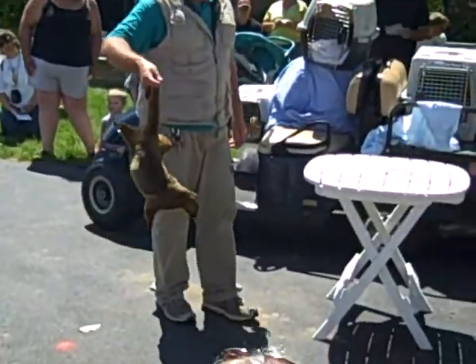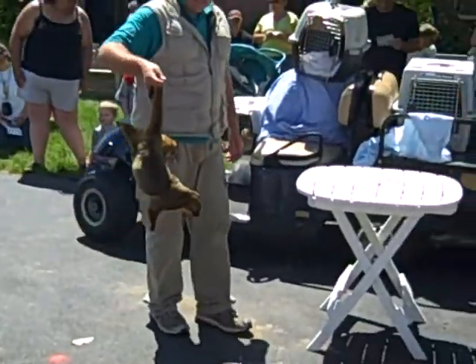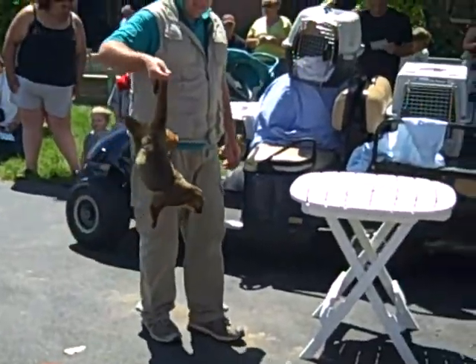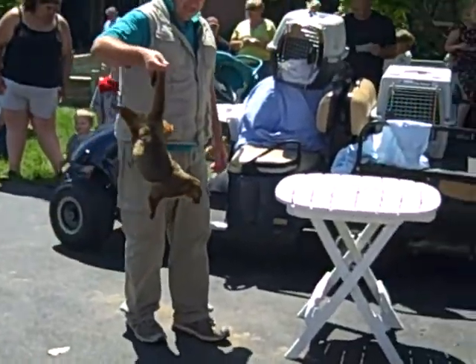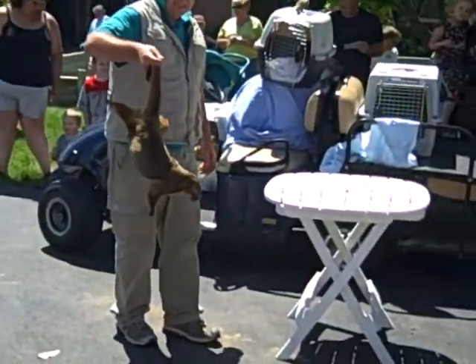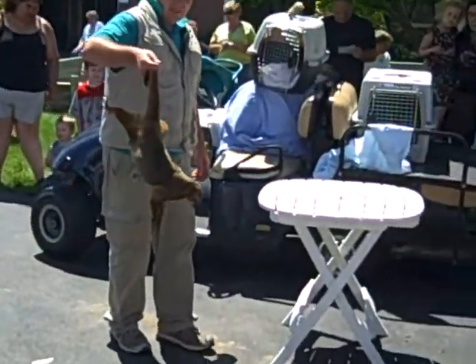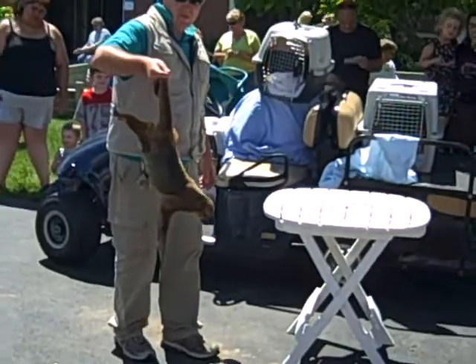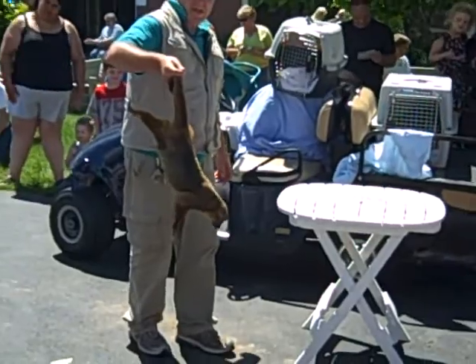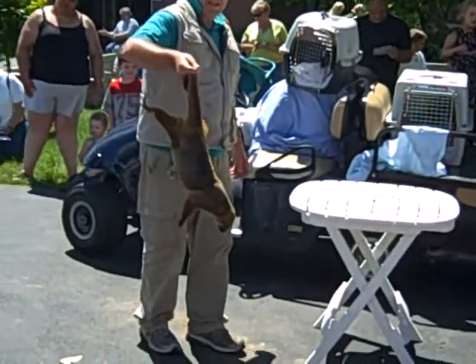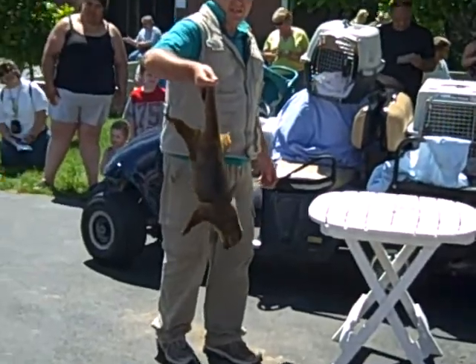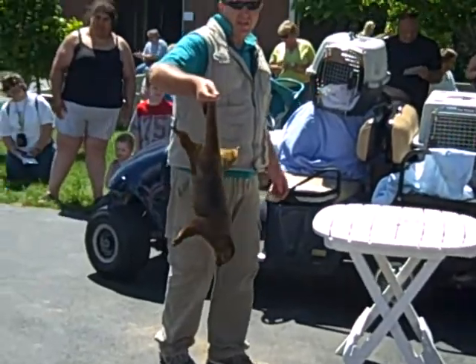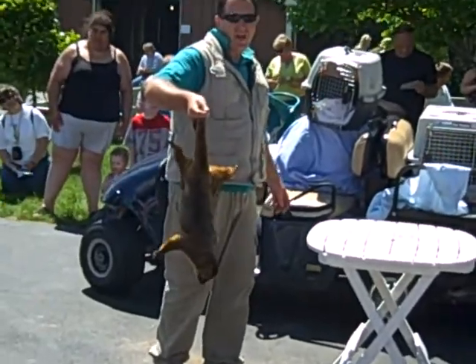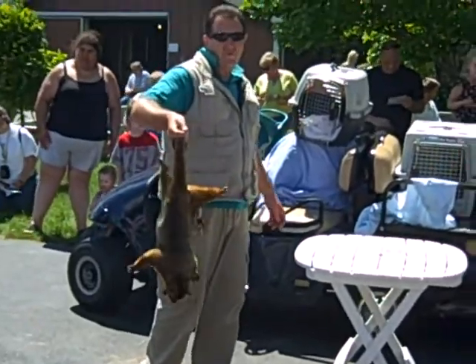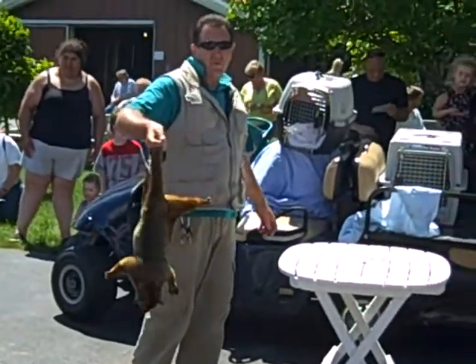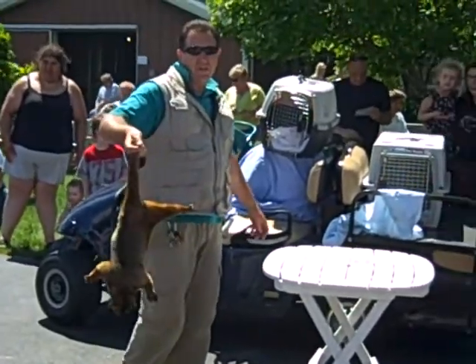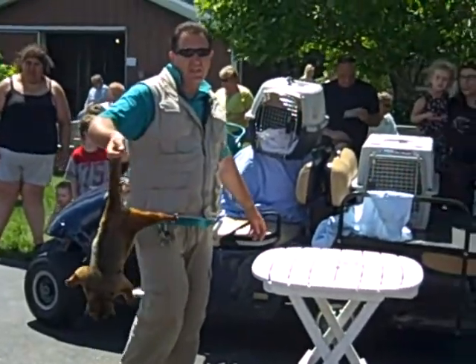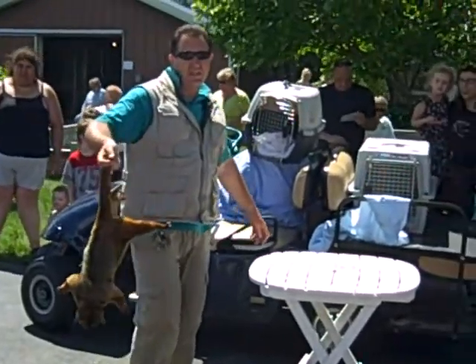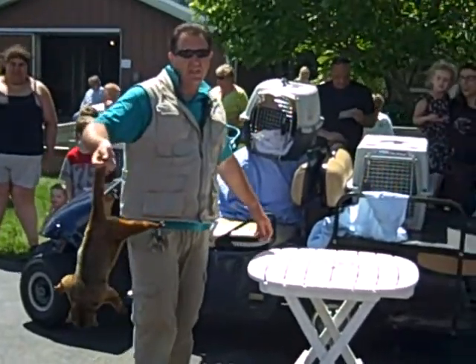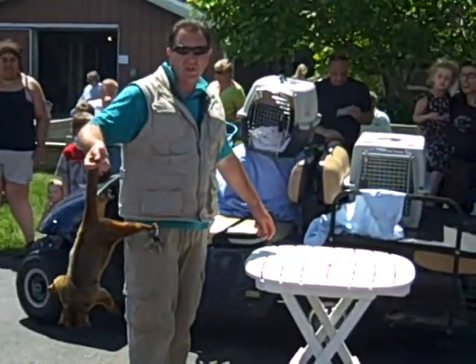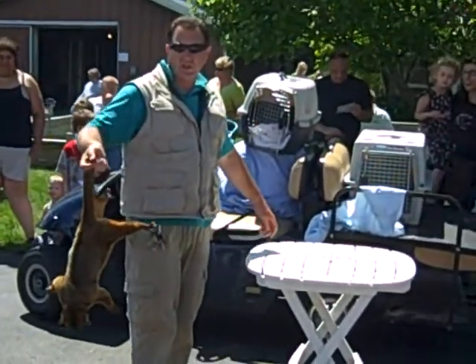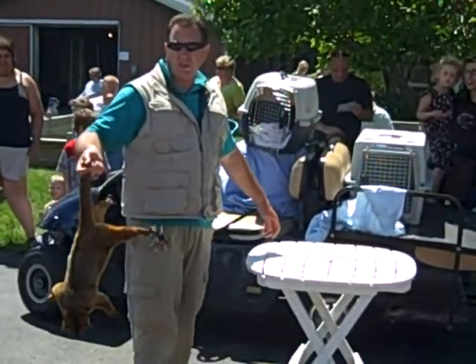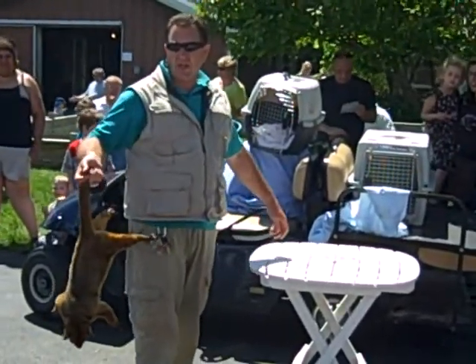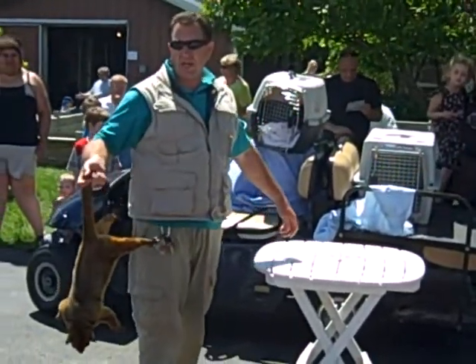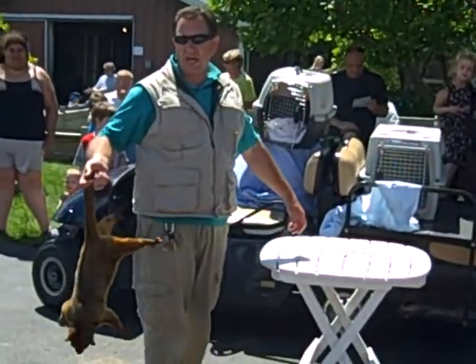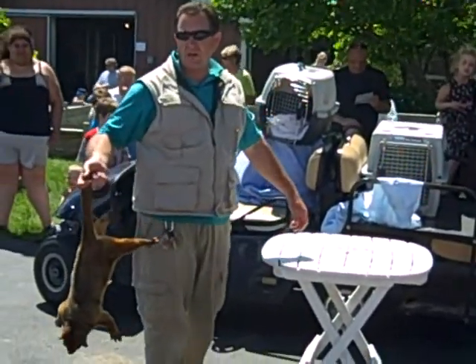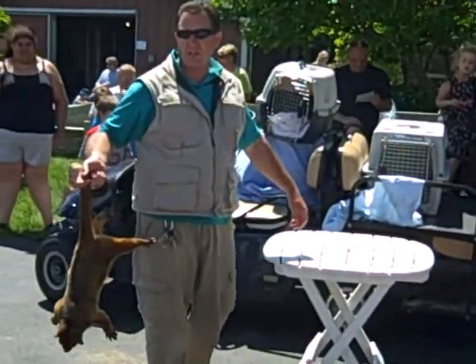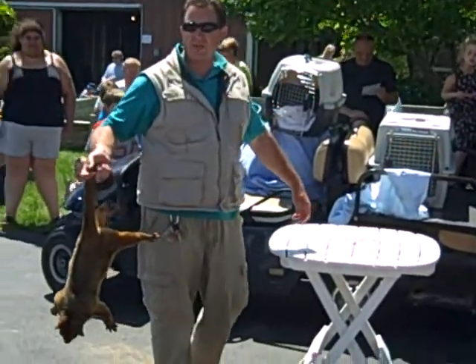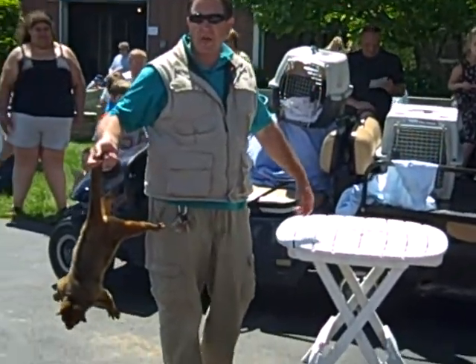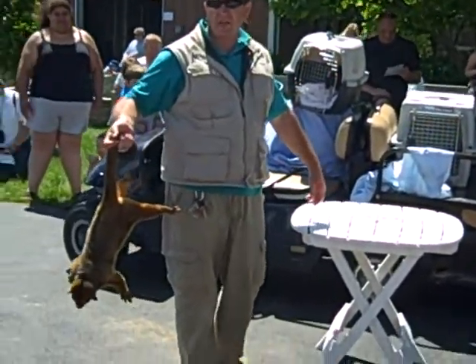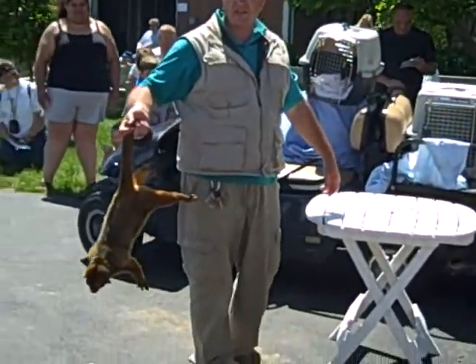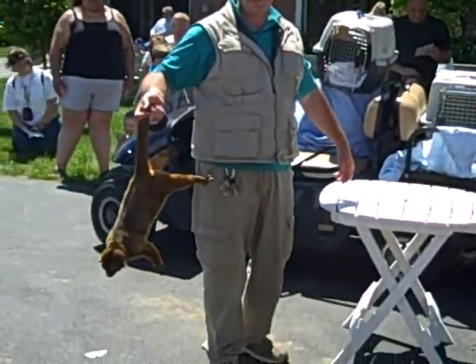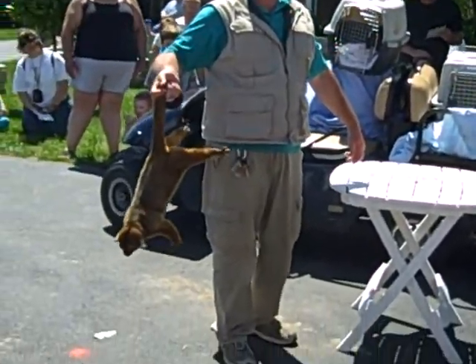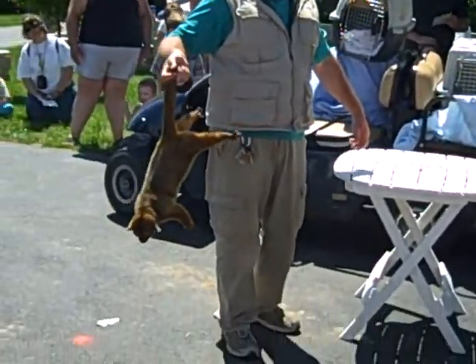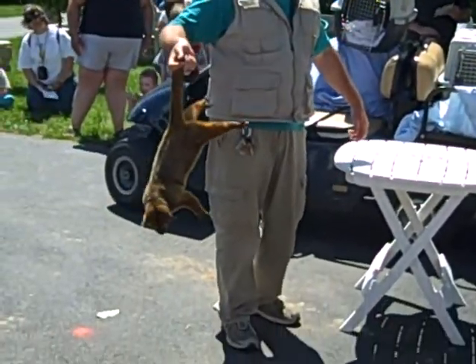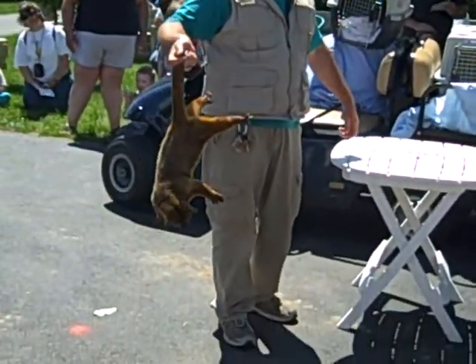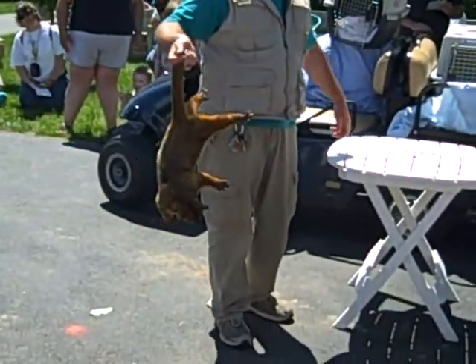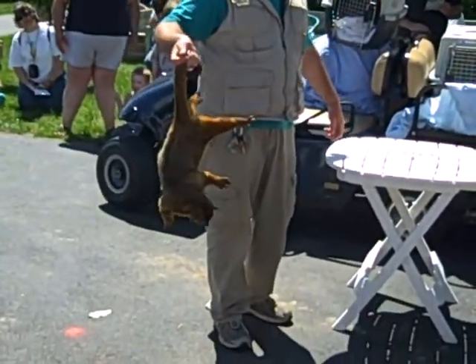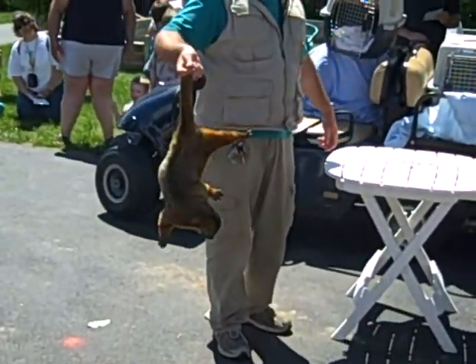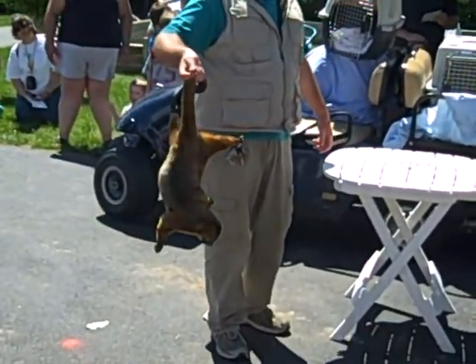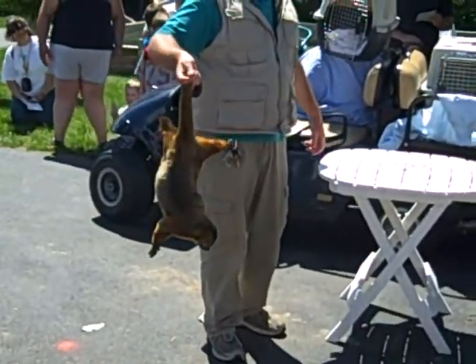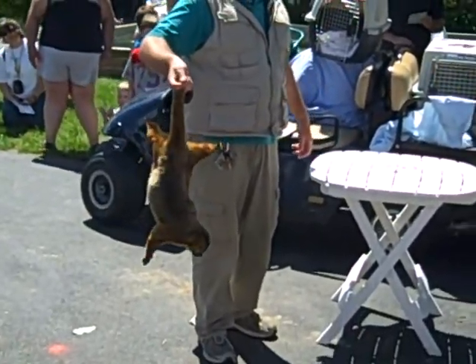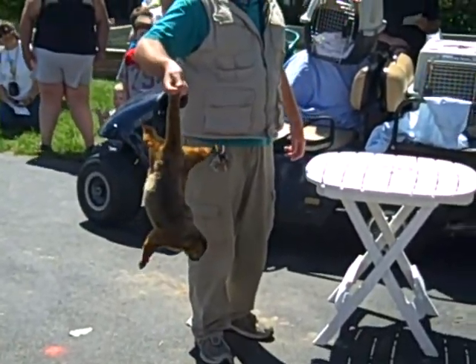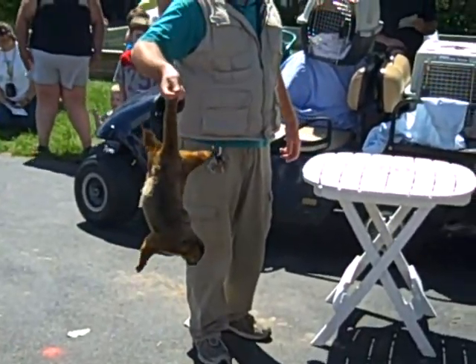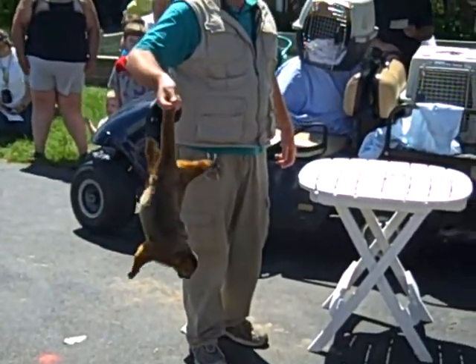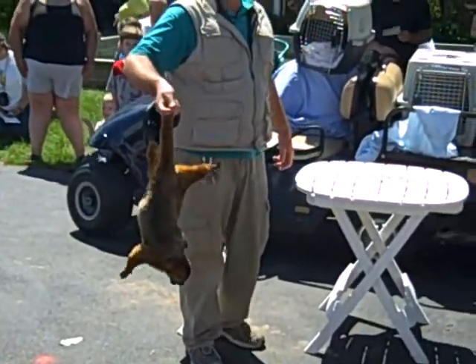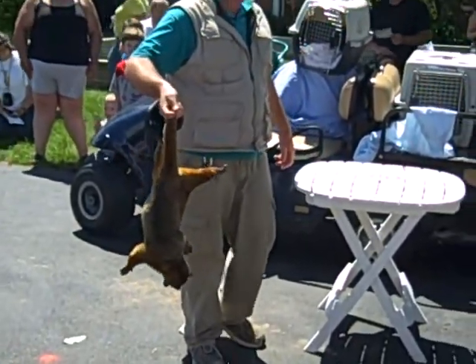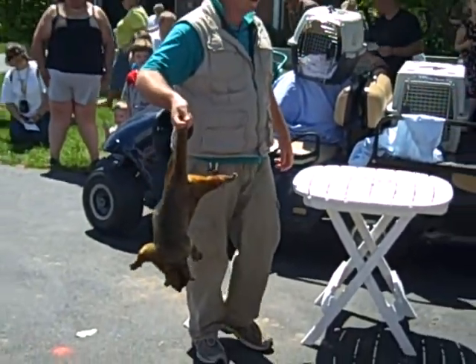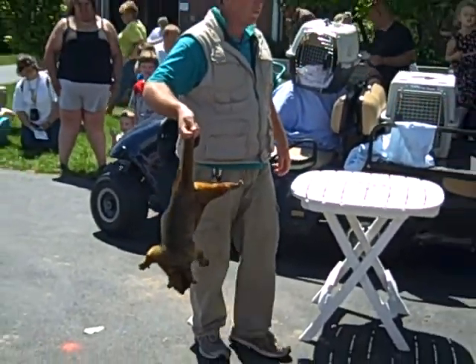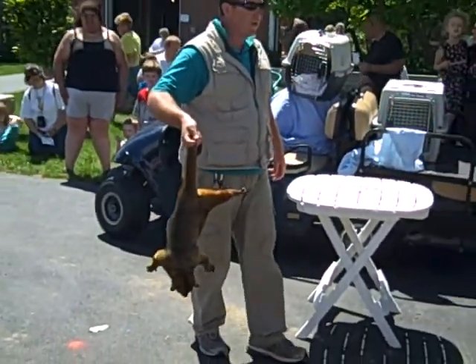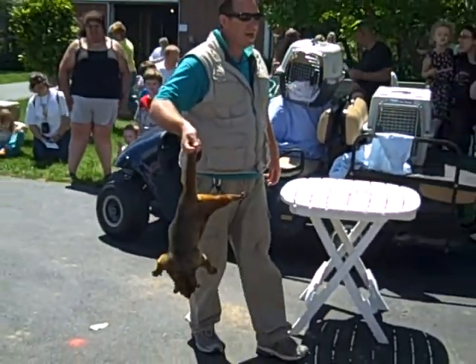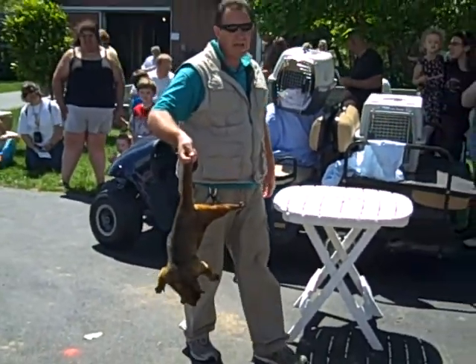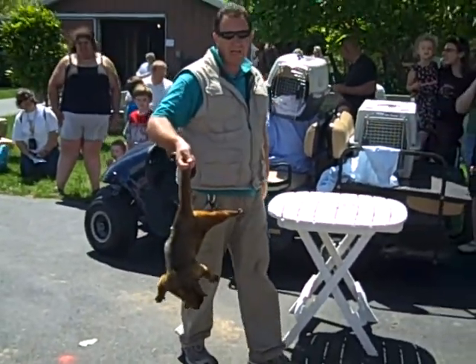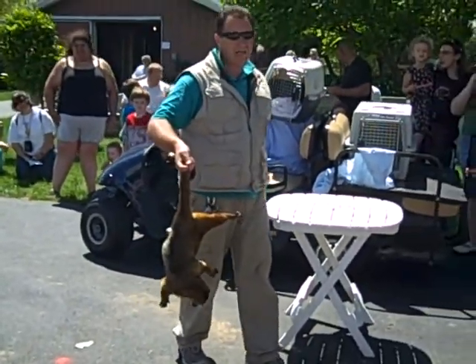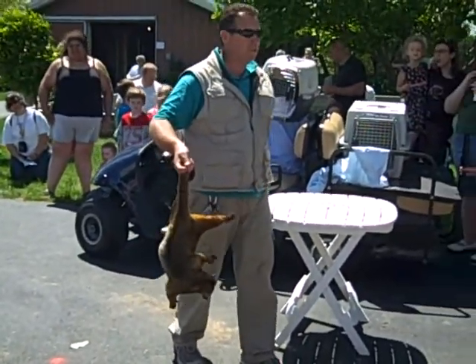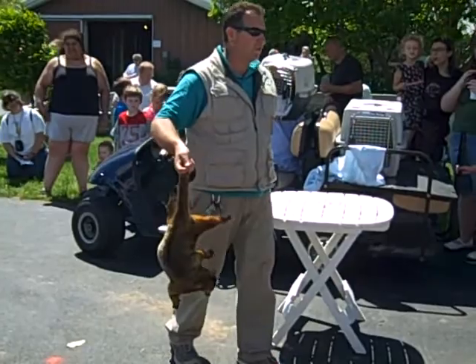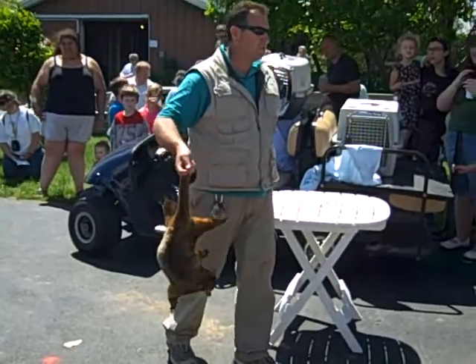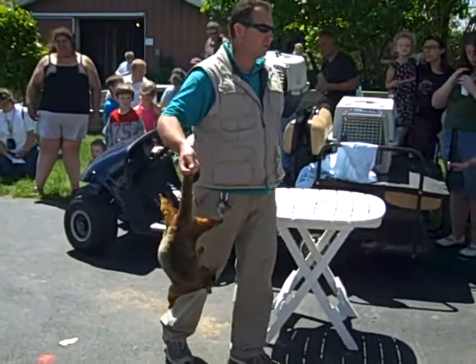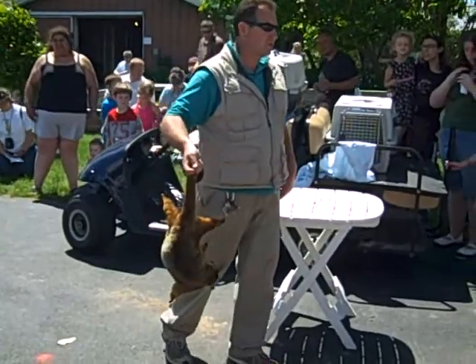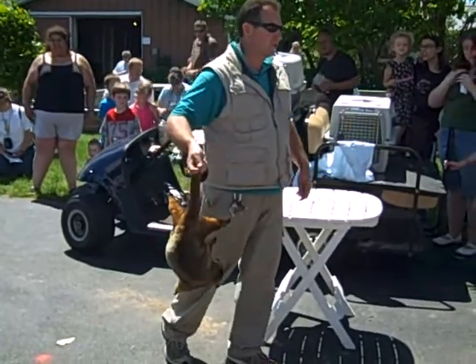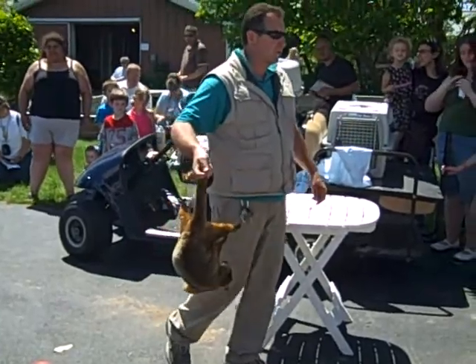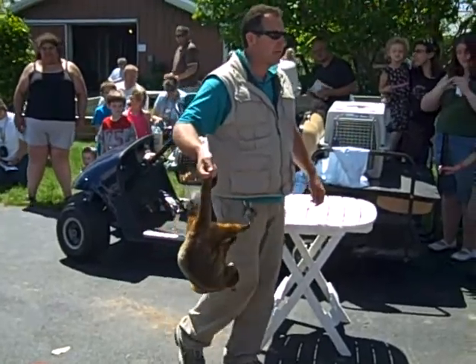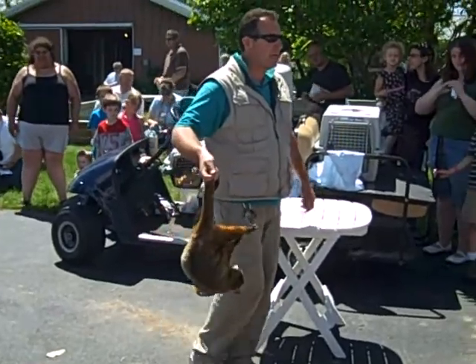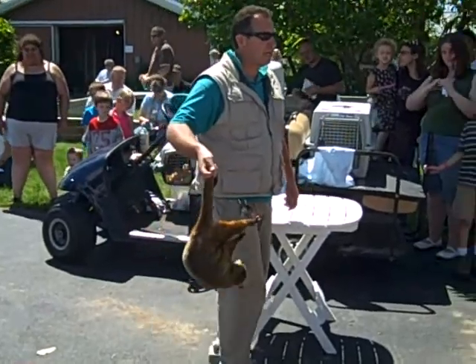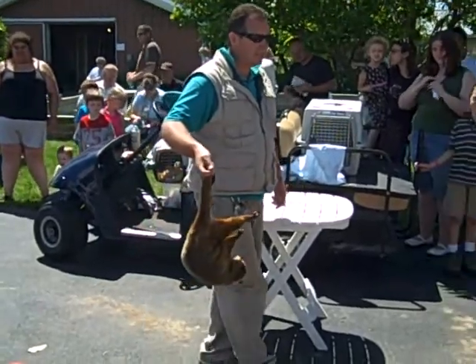And to get at some of that stuff, when they stick their tongue out, it's about six inches long, so they can get it right into the nooks and crannies.